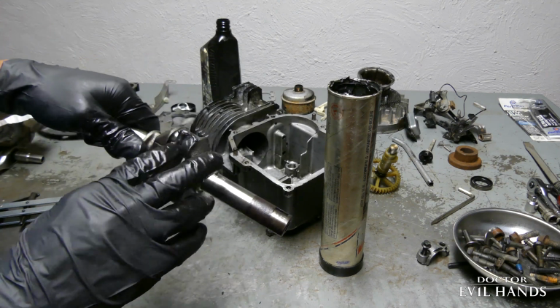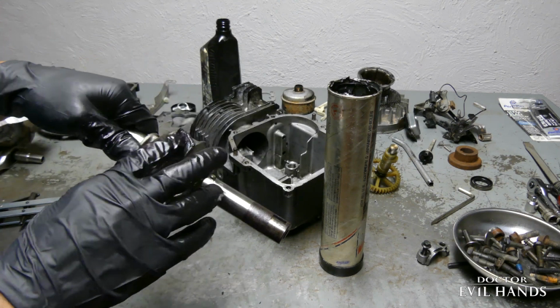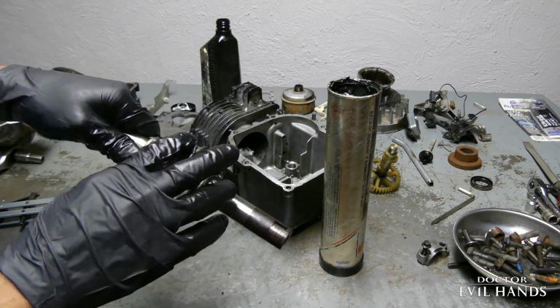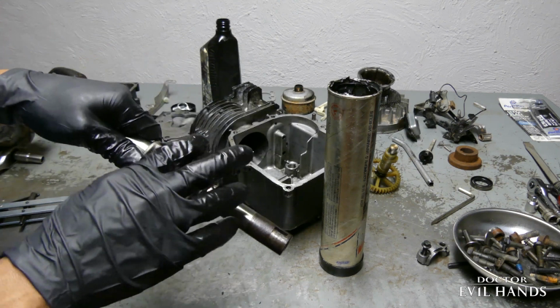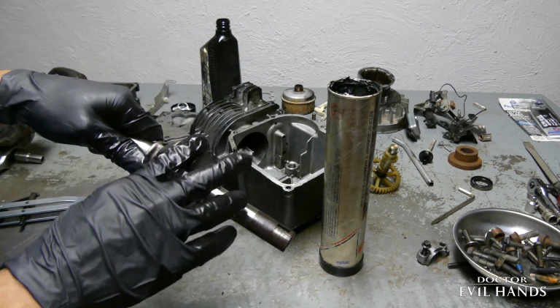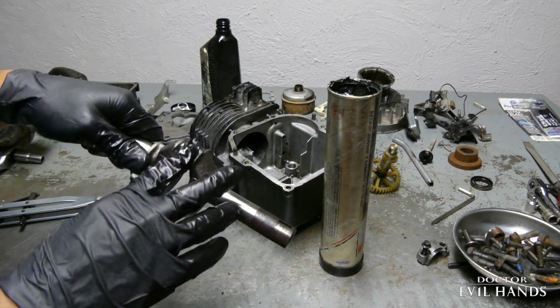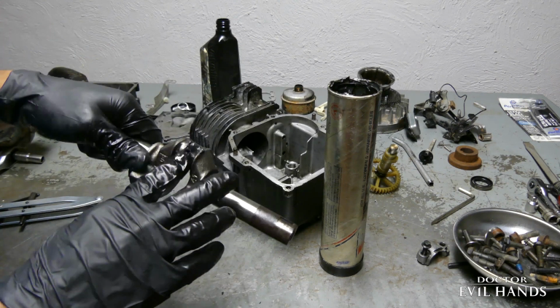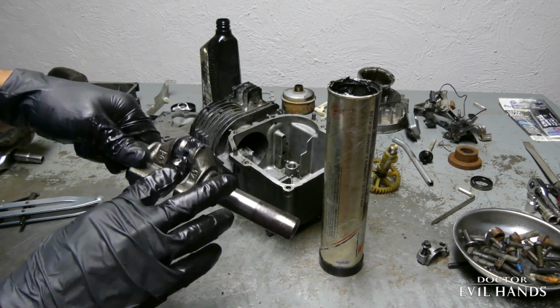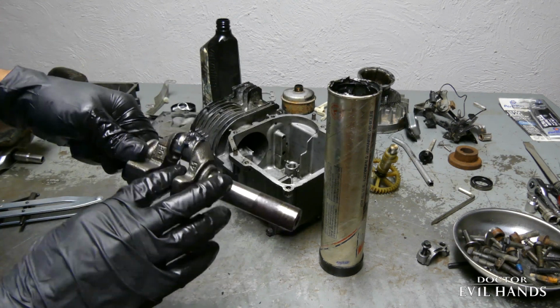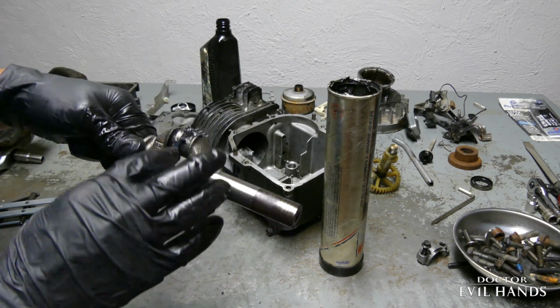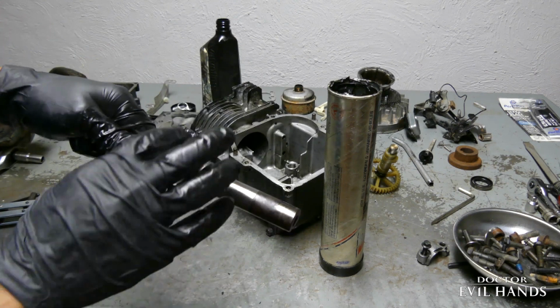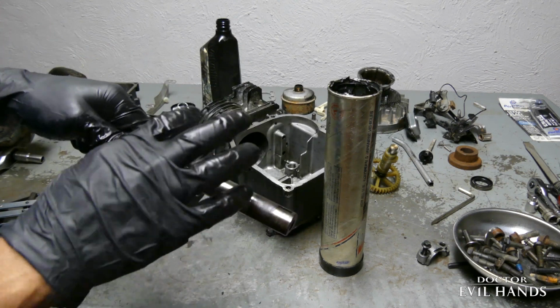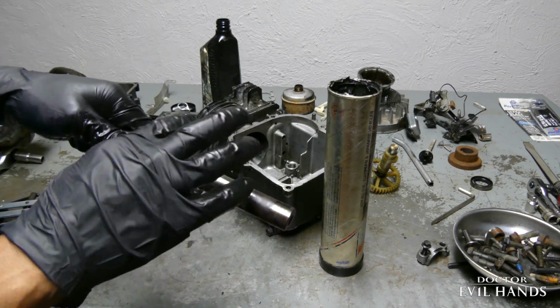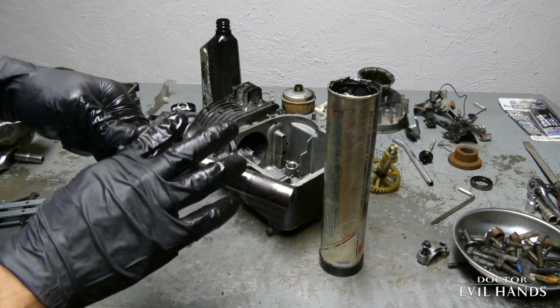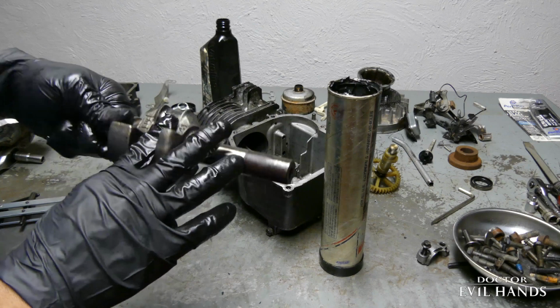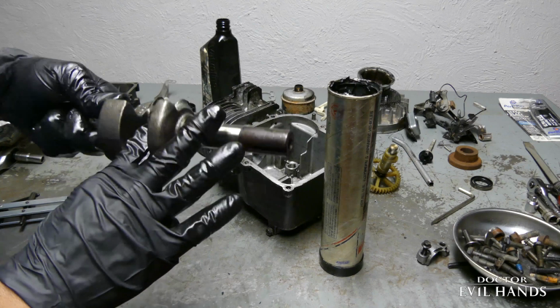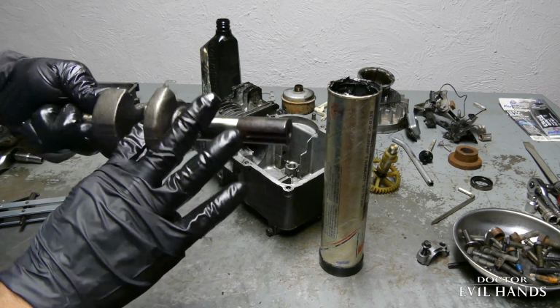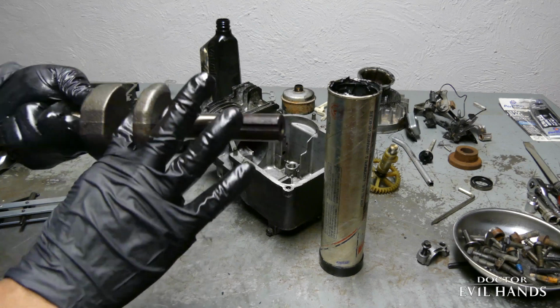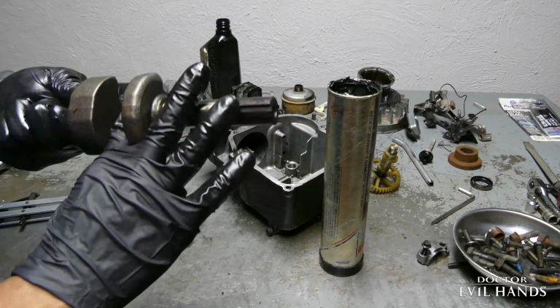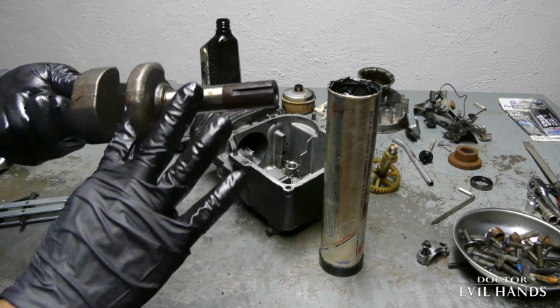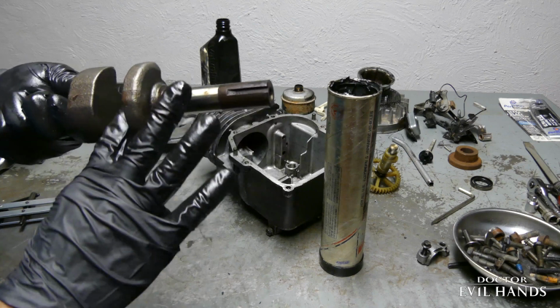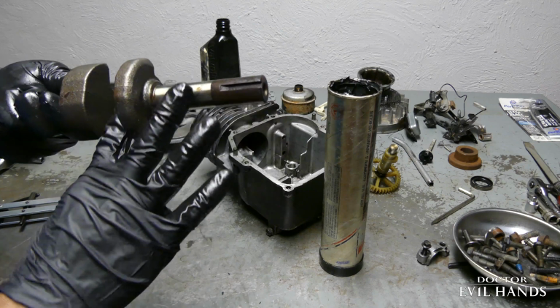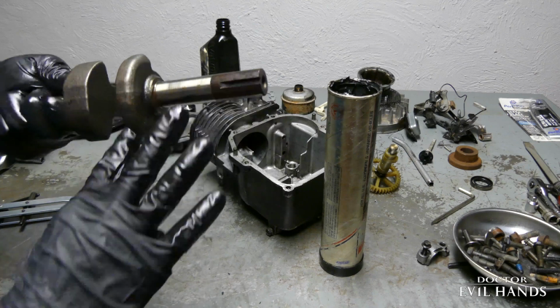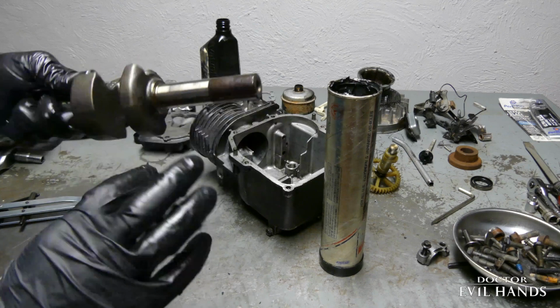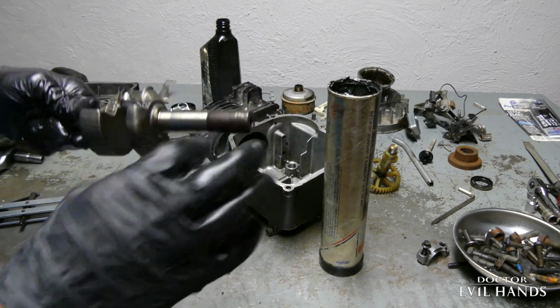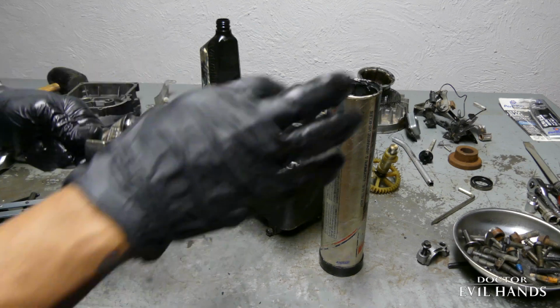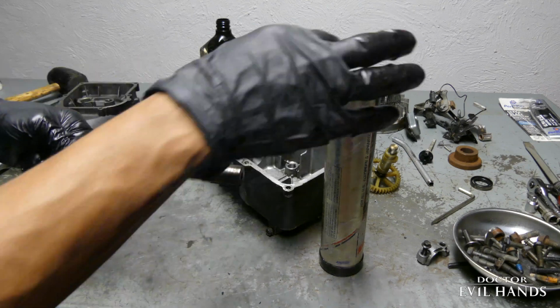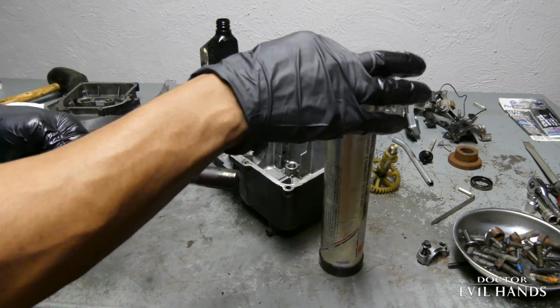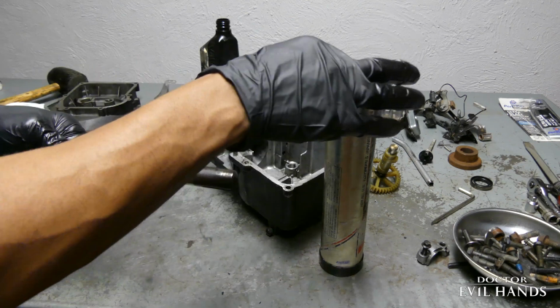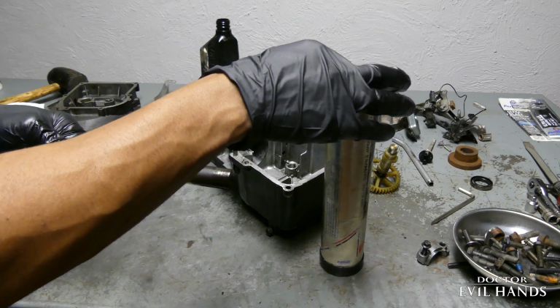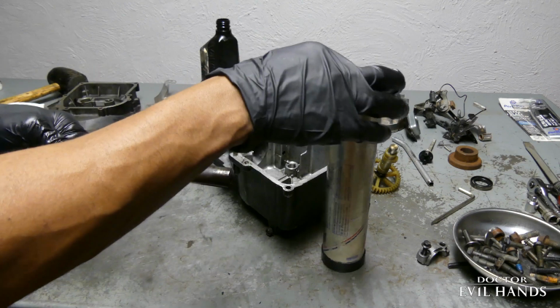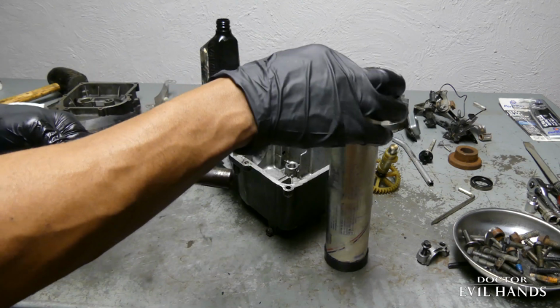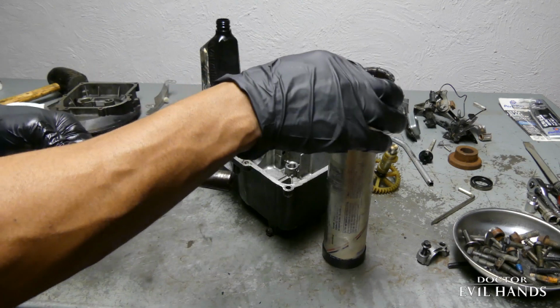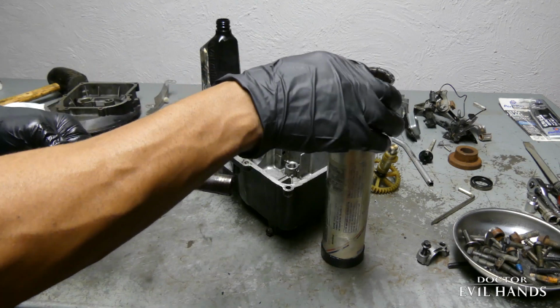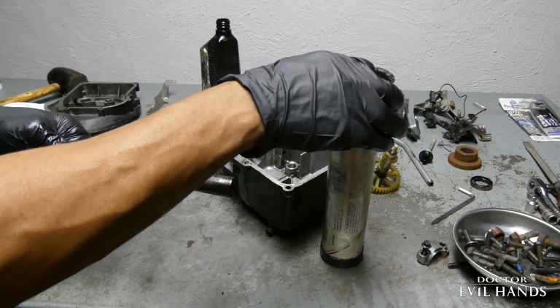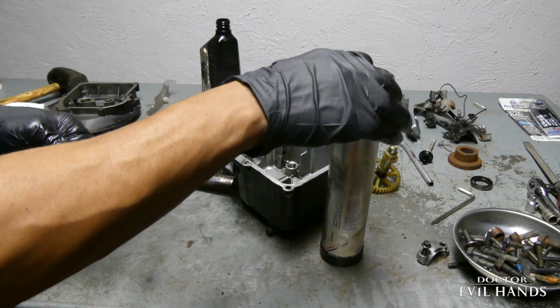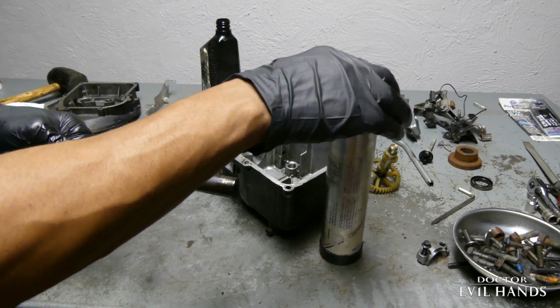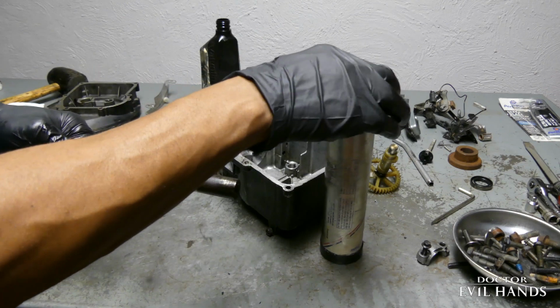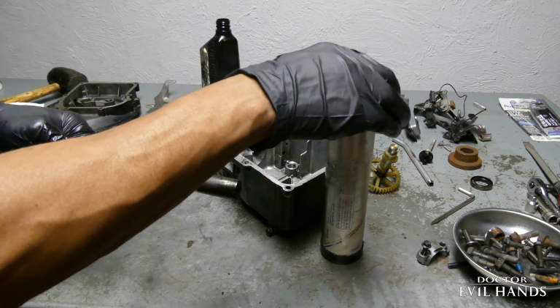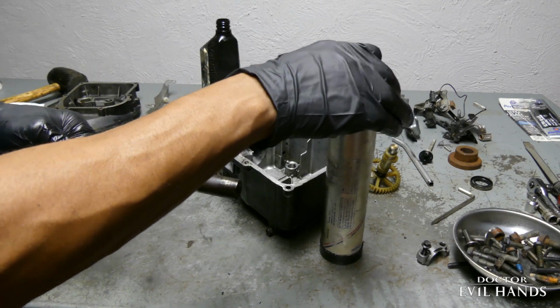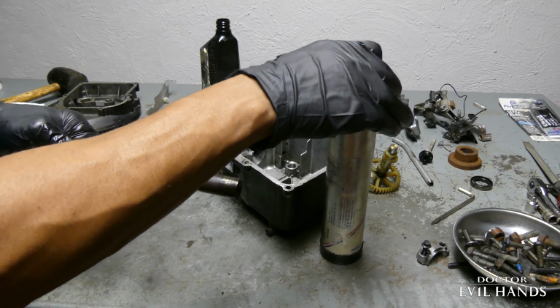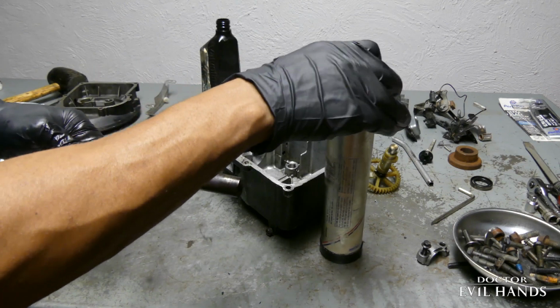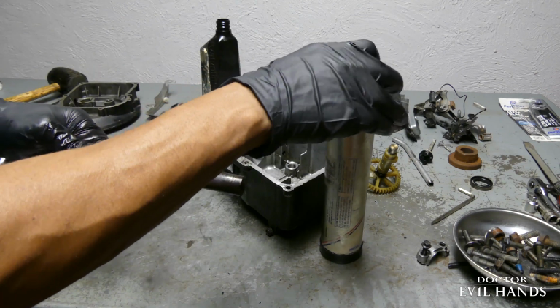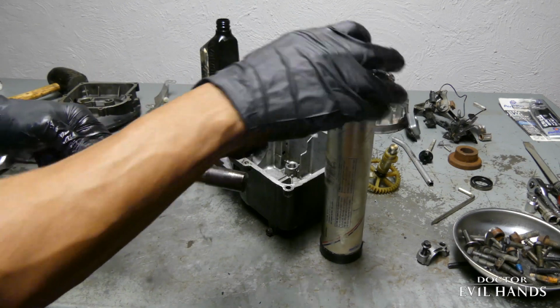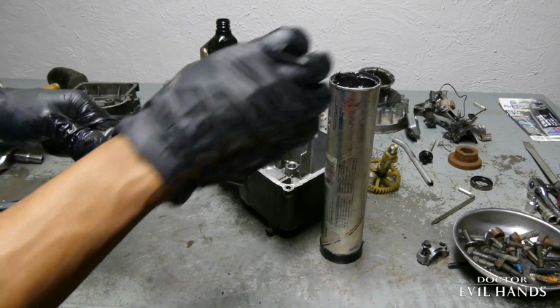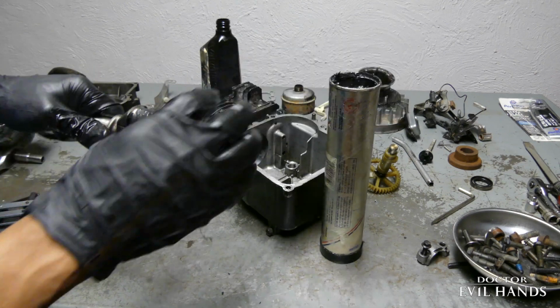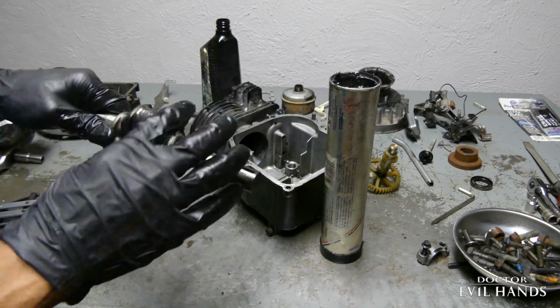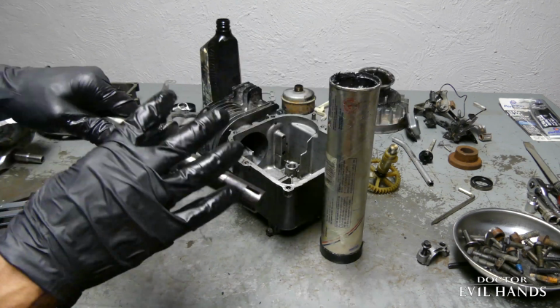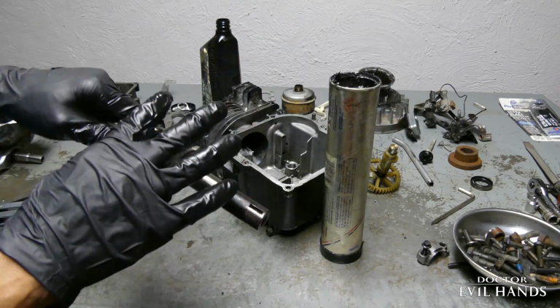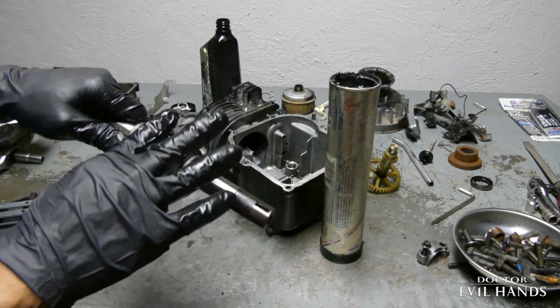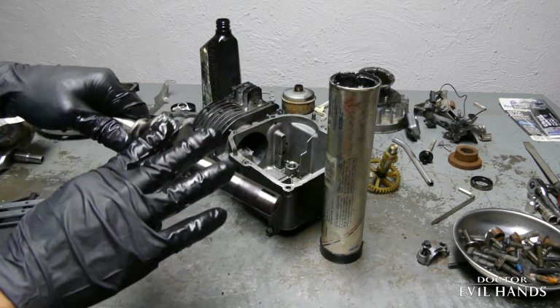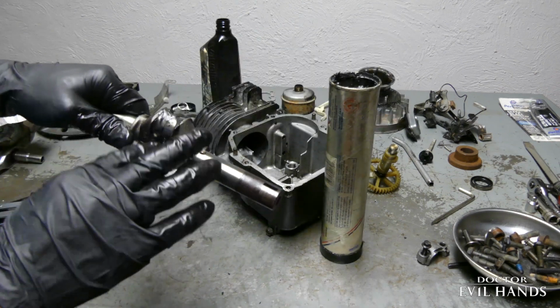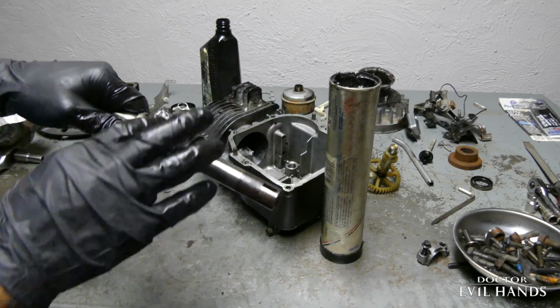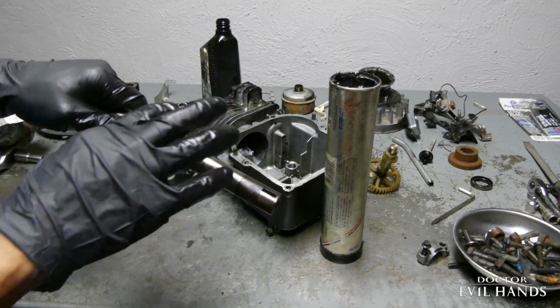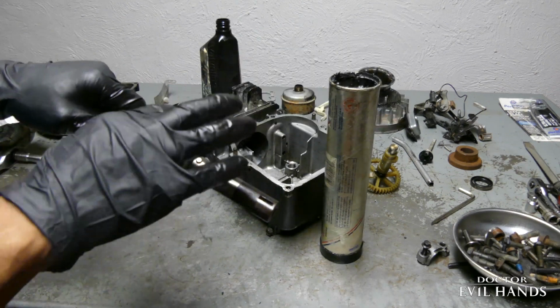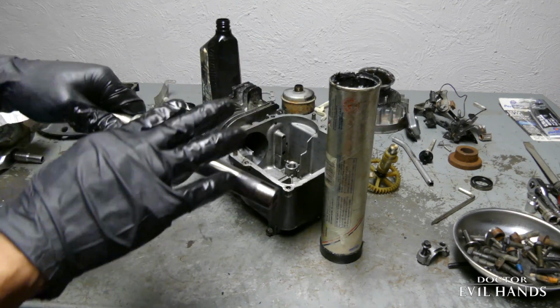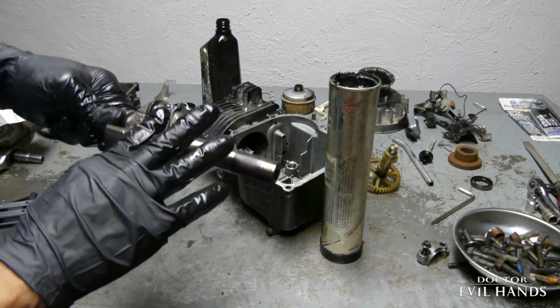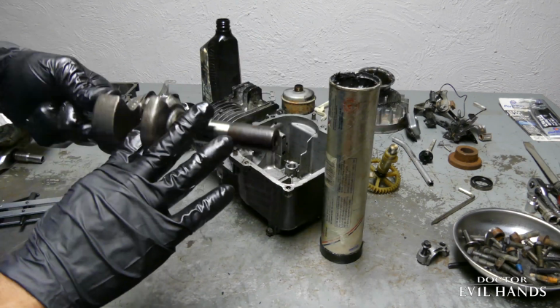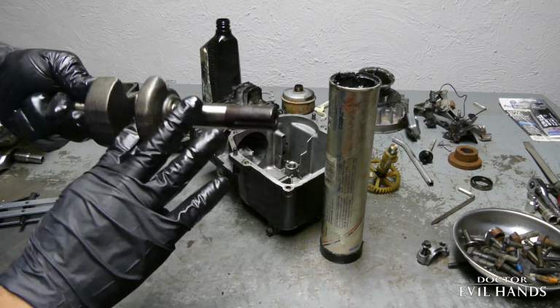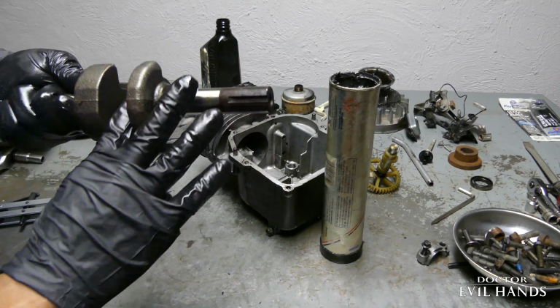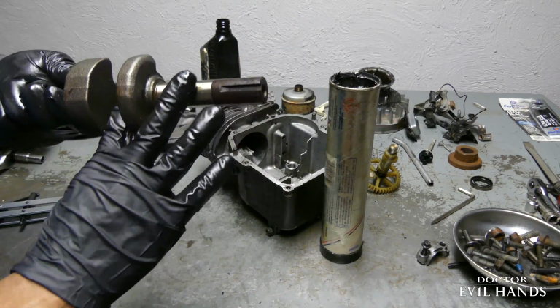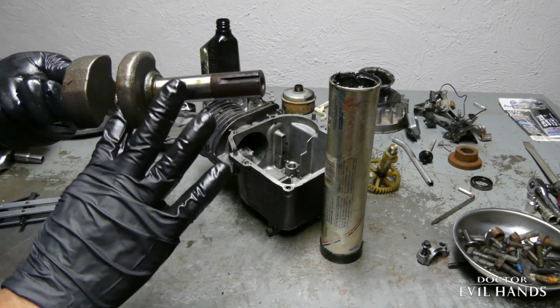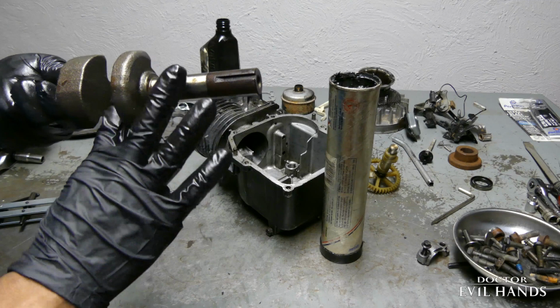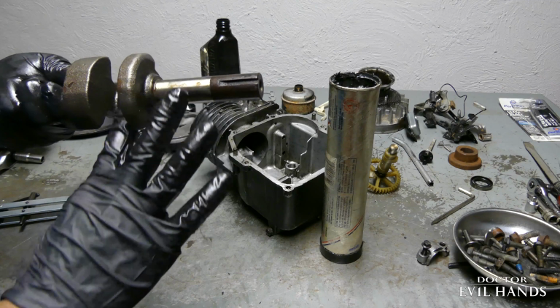I am adding grease to the crank pin, the connecting rod journal, and the connecting rod bearing.